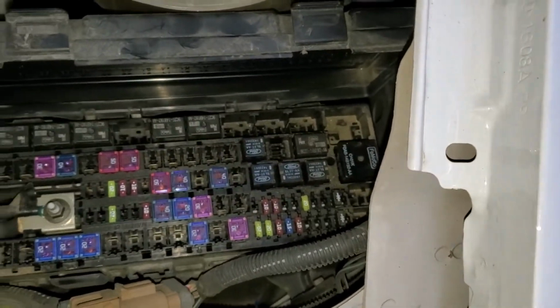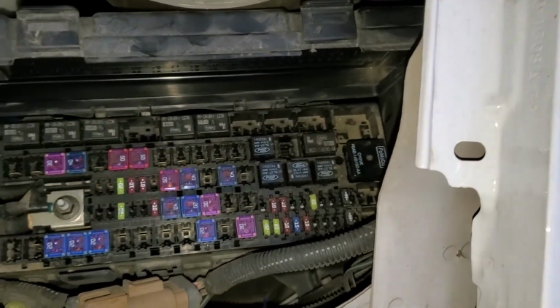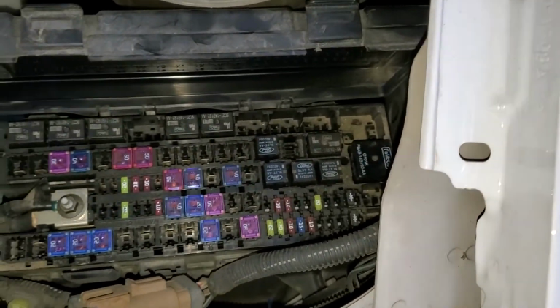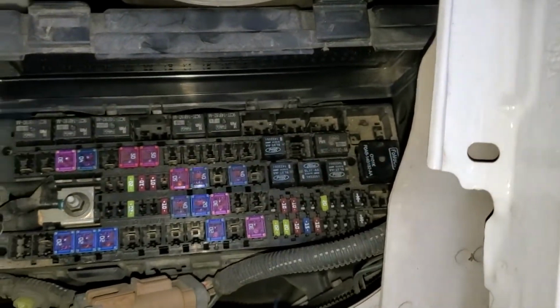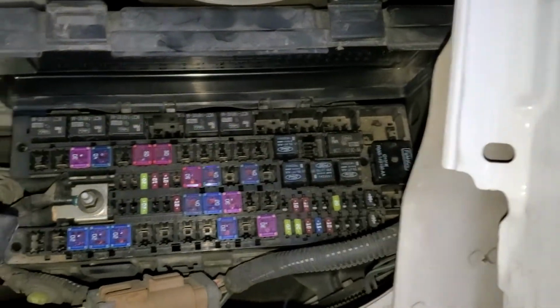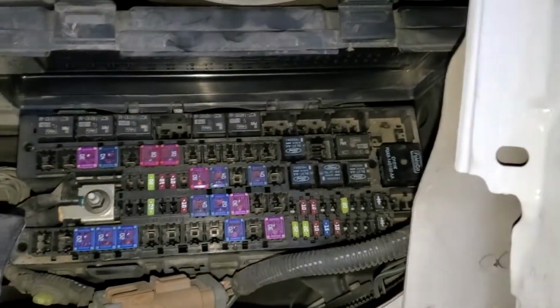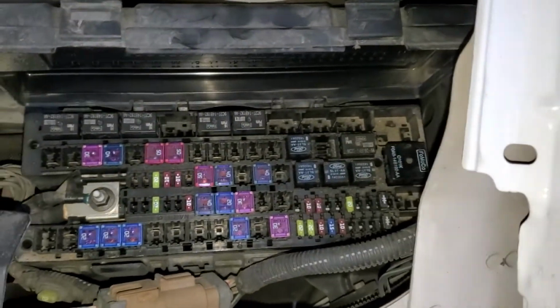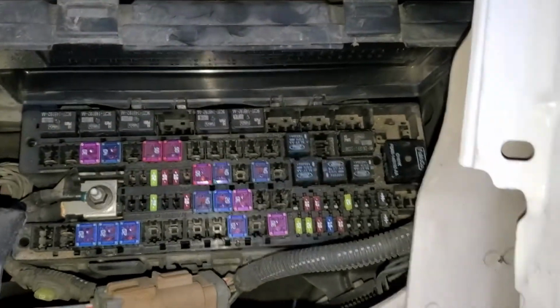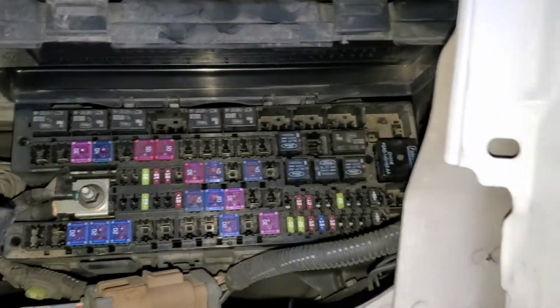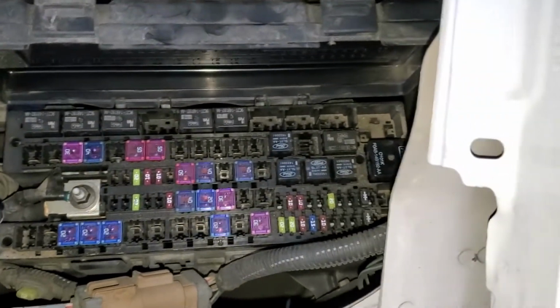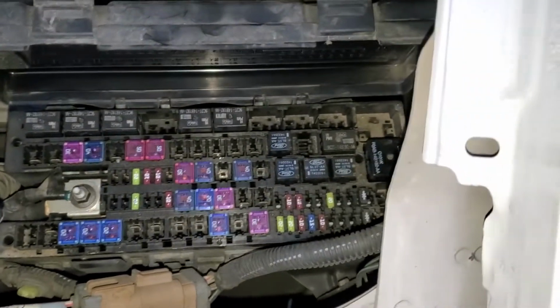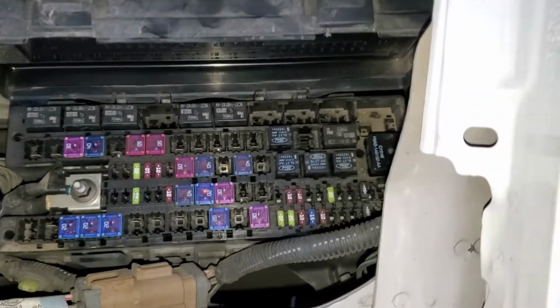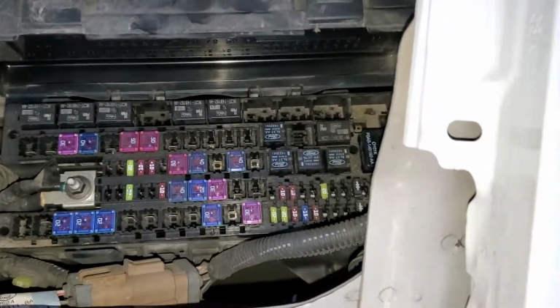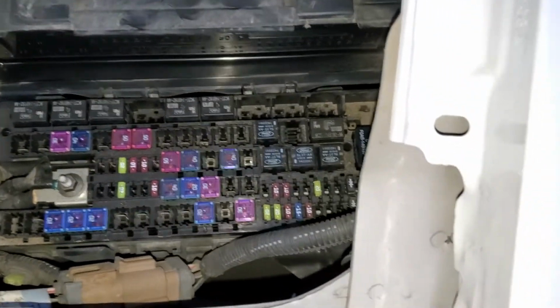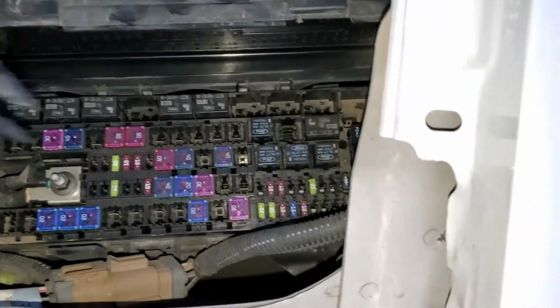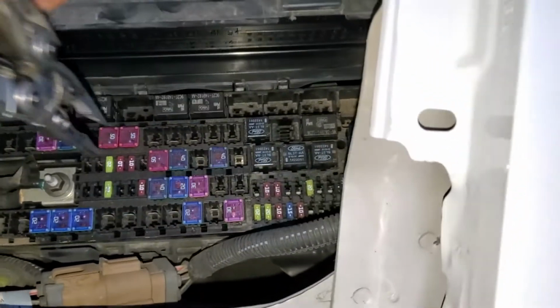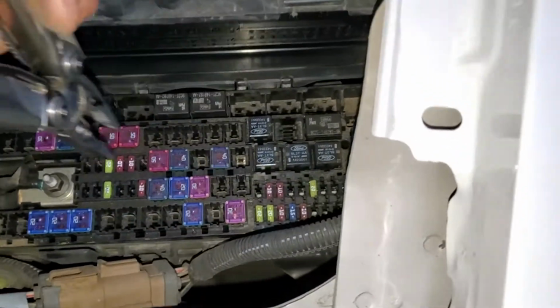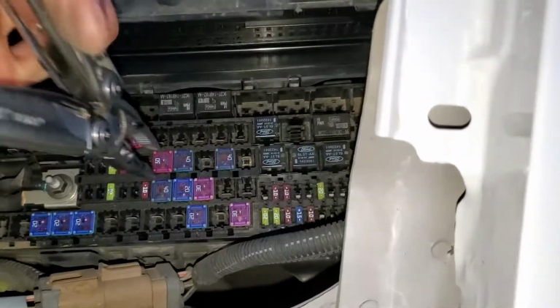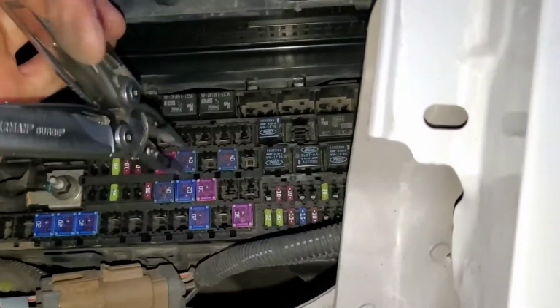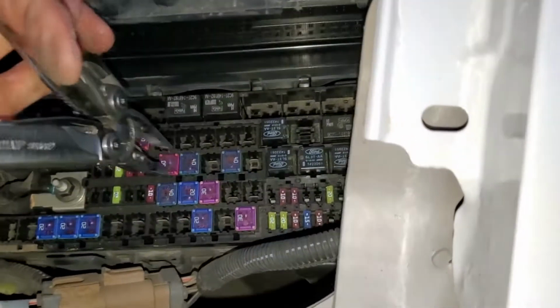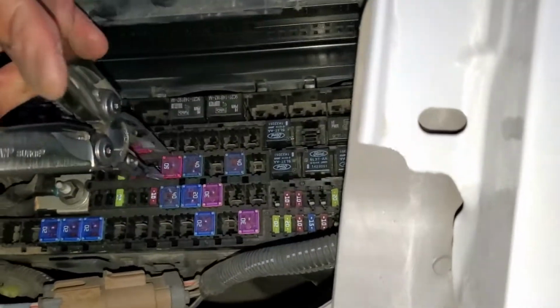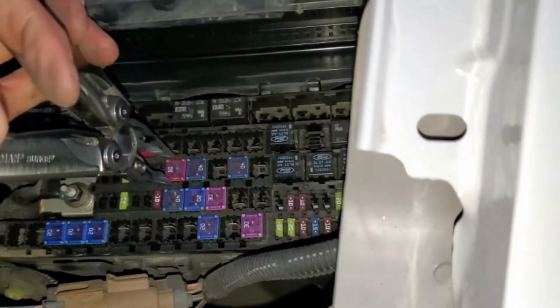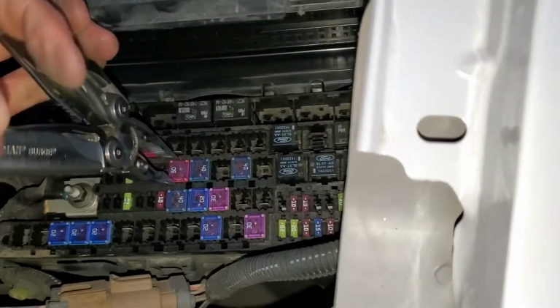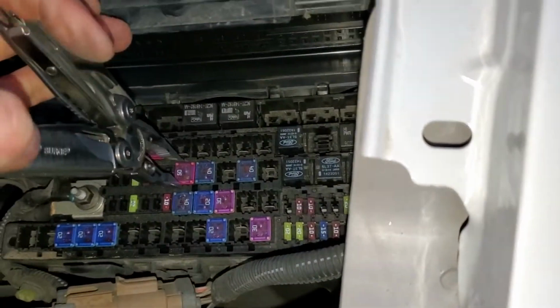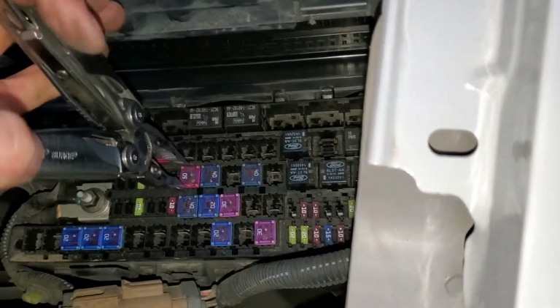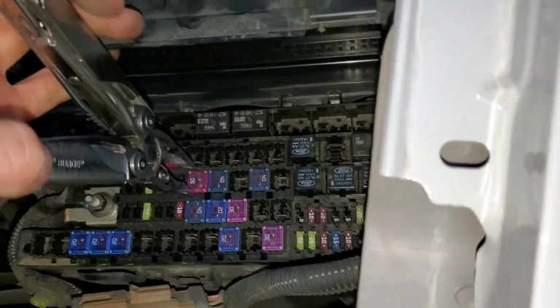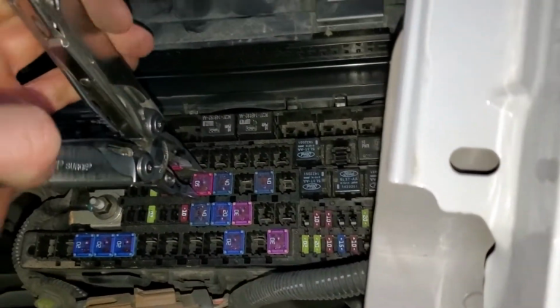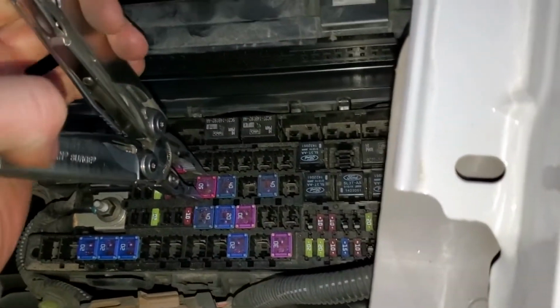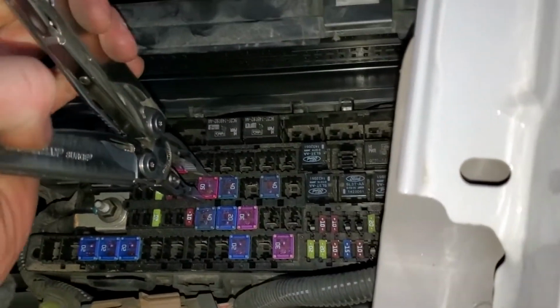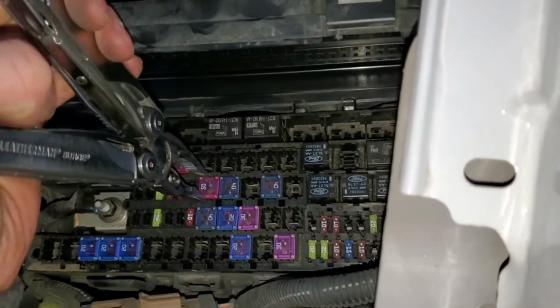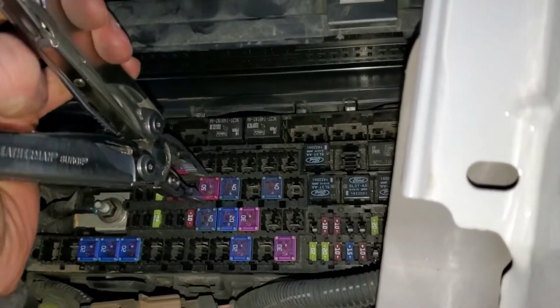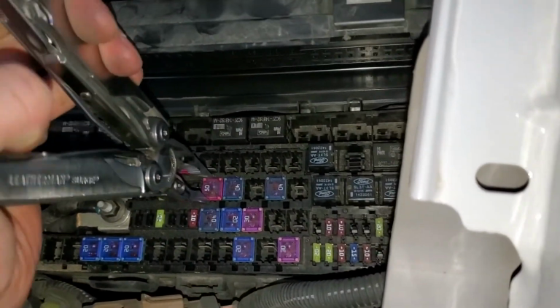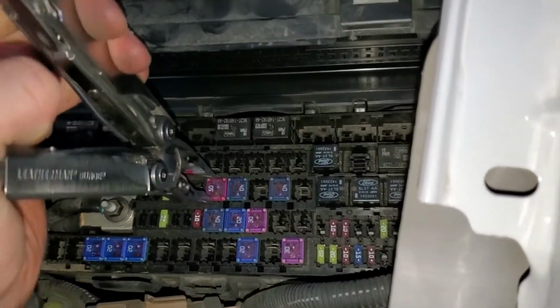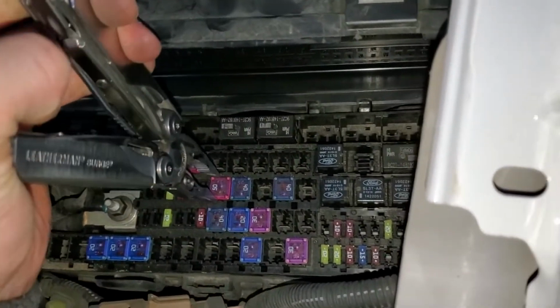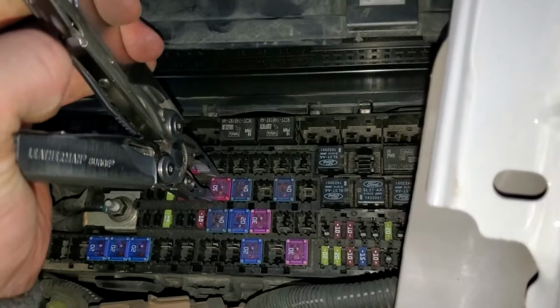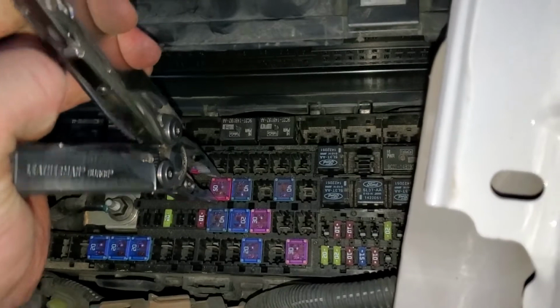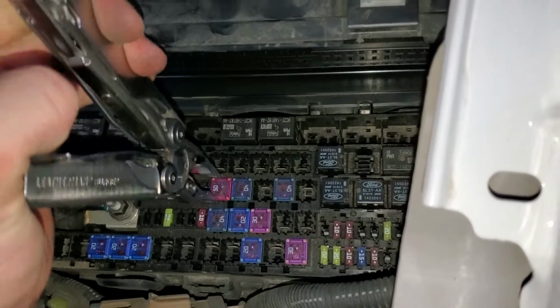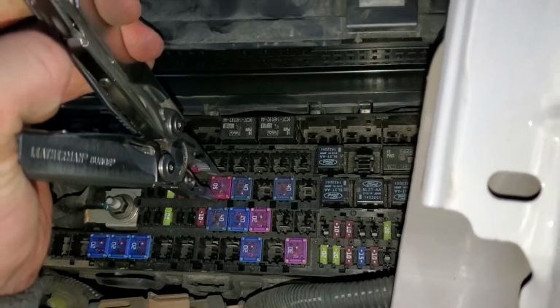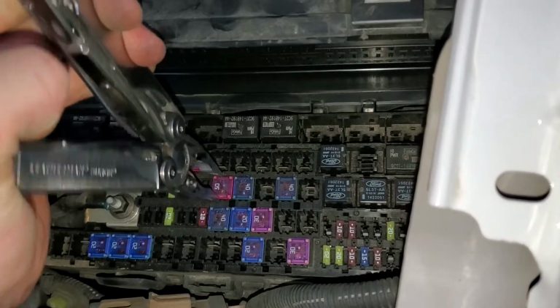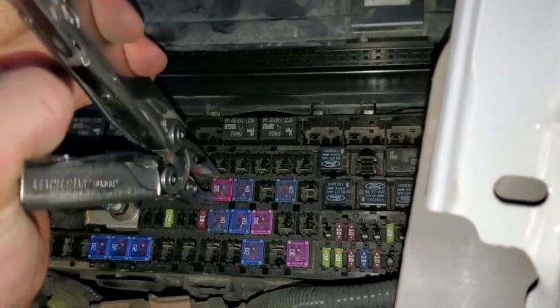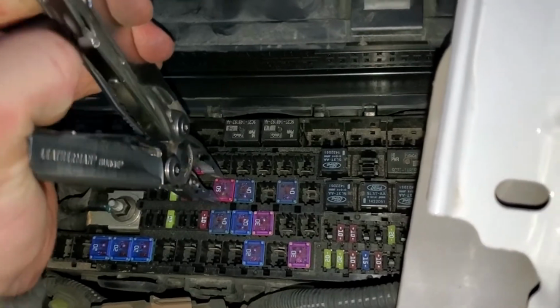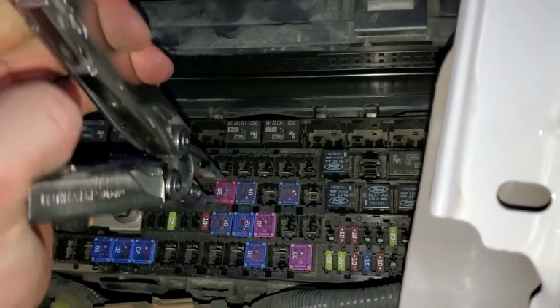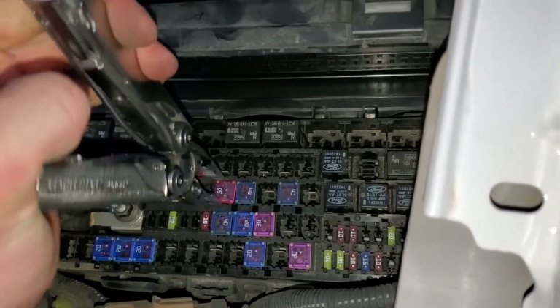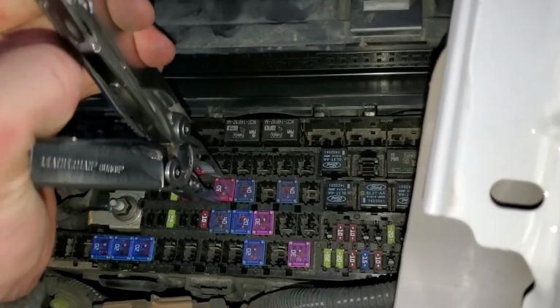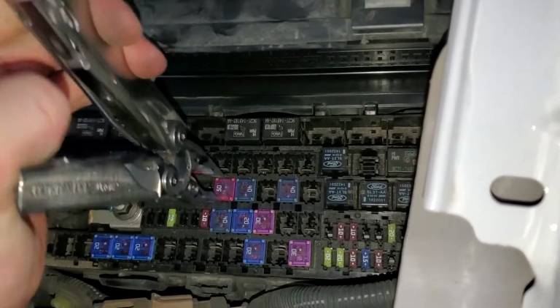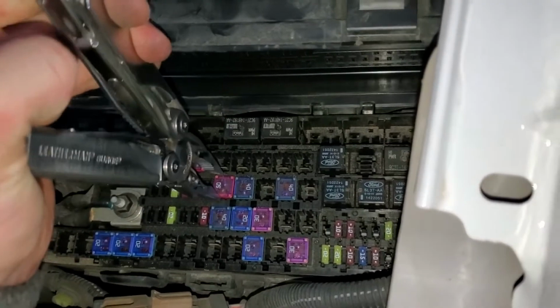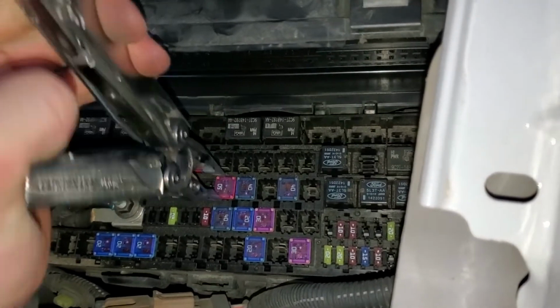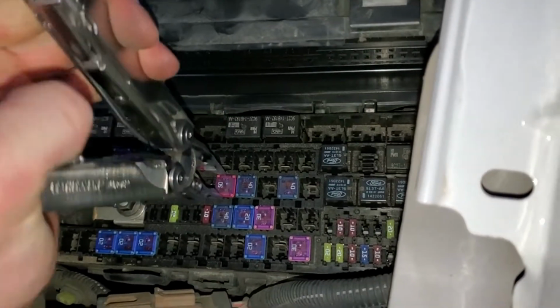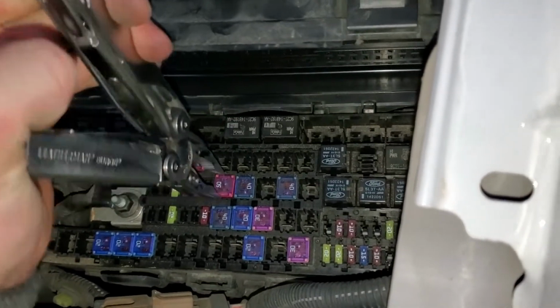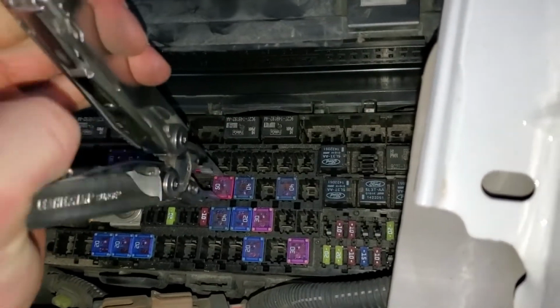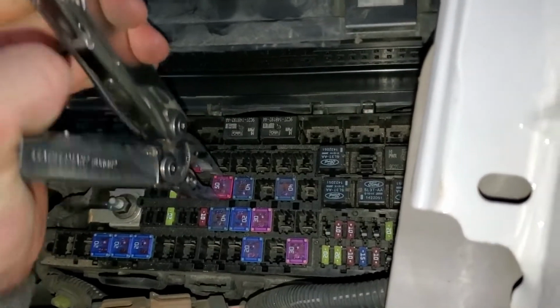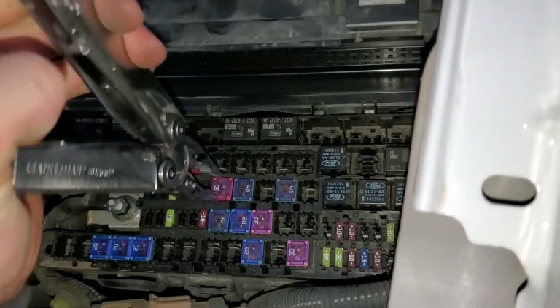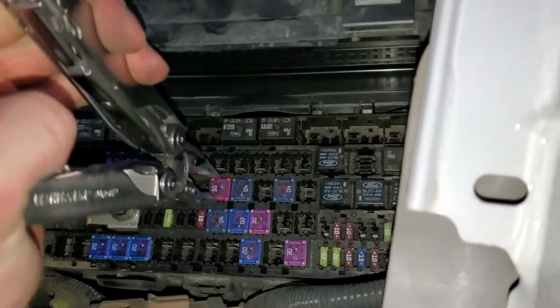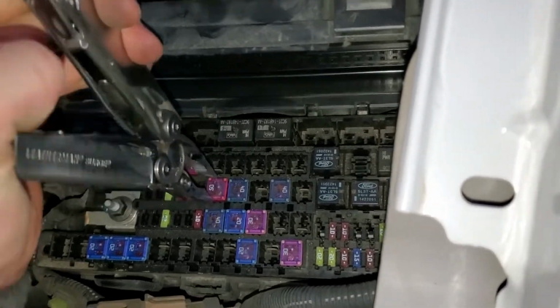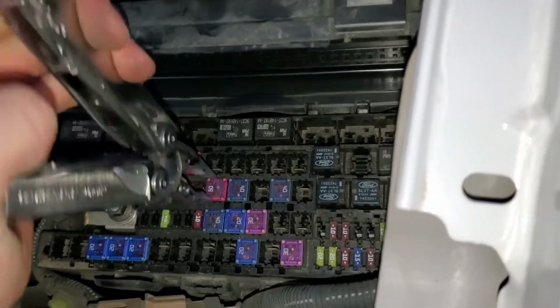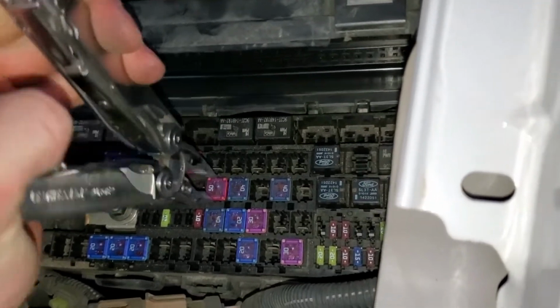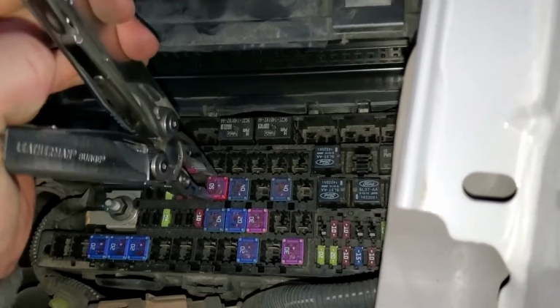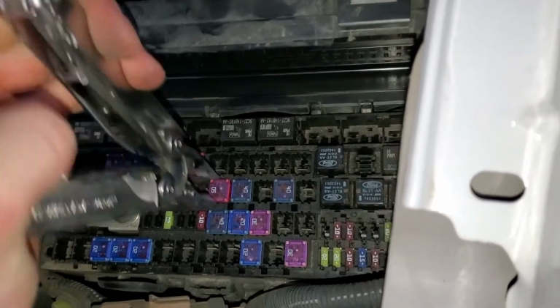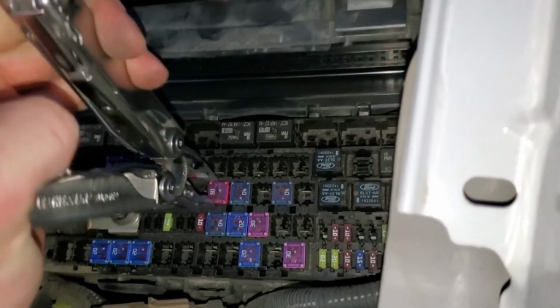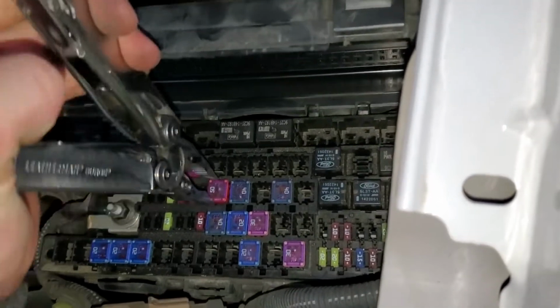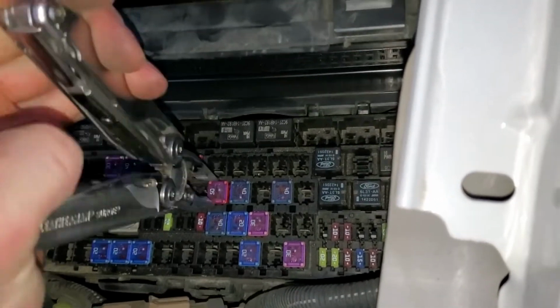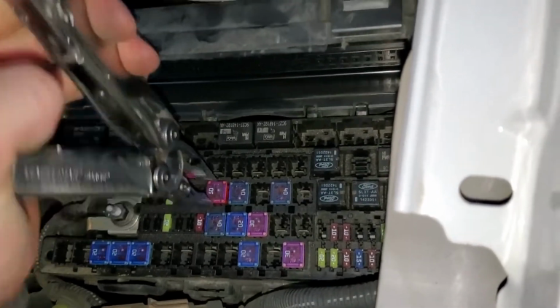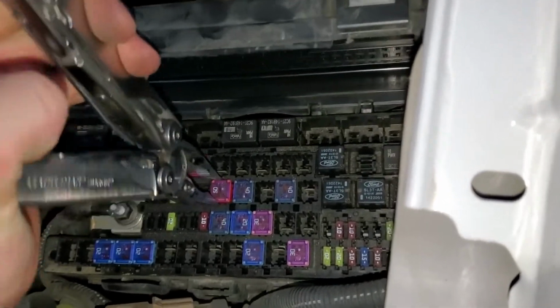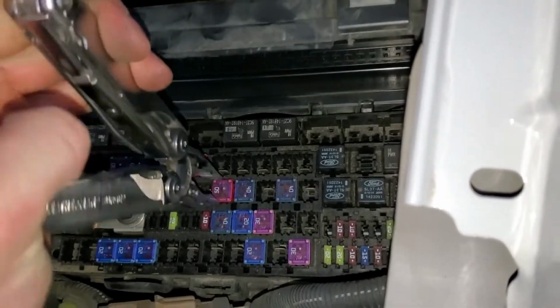The fuse for that blower motor is going to be this 50 amp J-case fuse right here, and this comes out pretty much the same way.